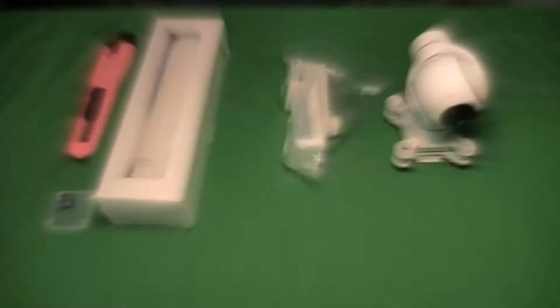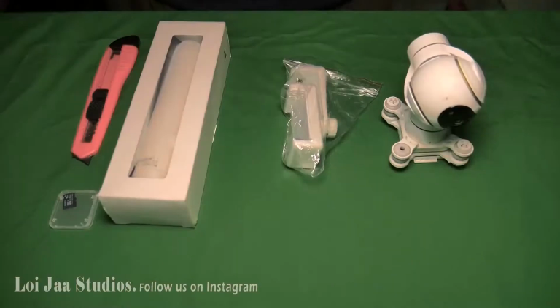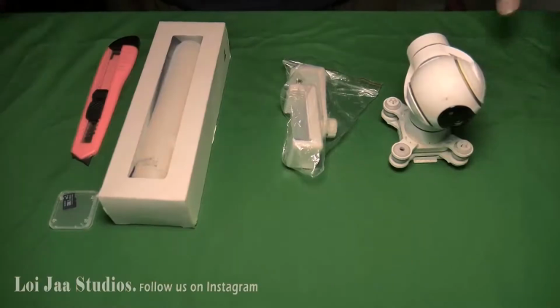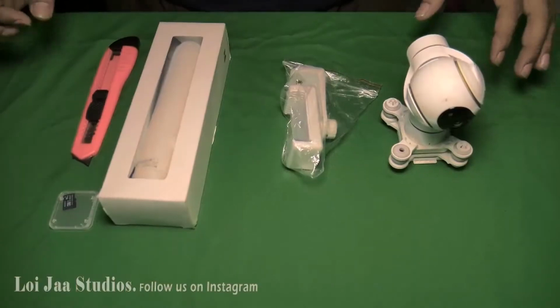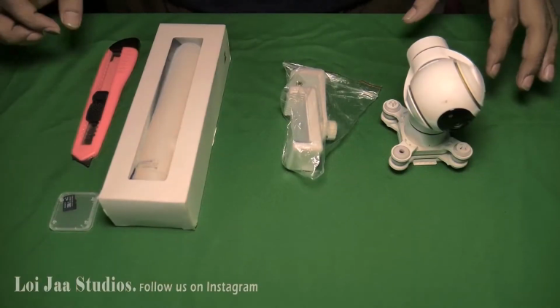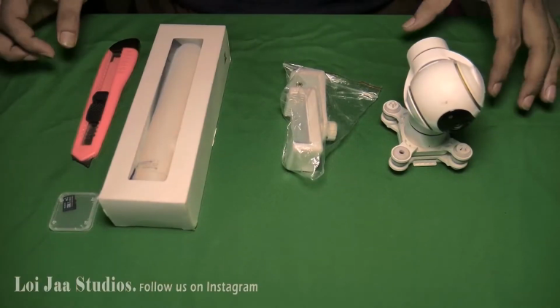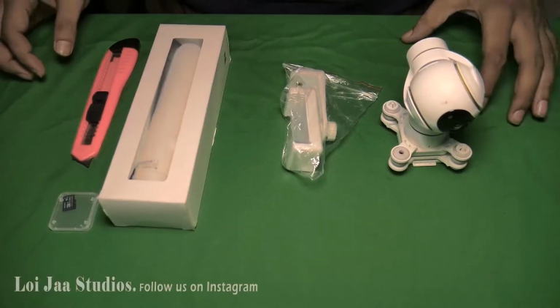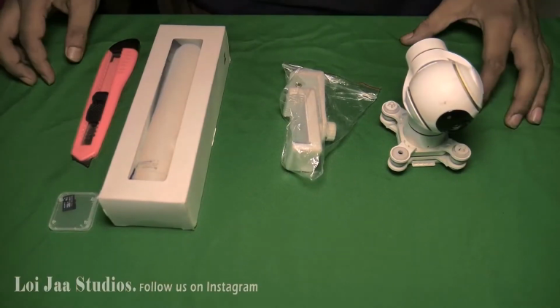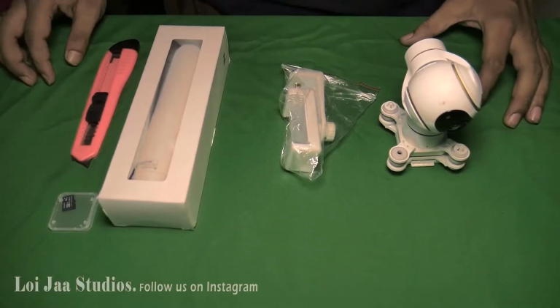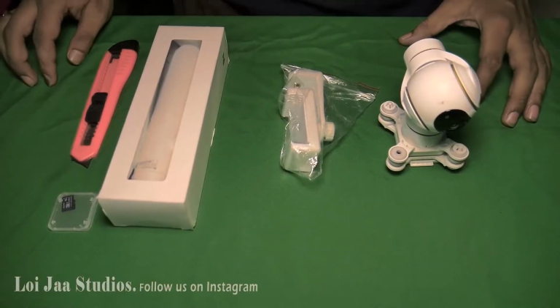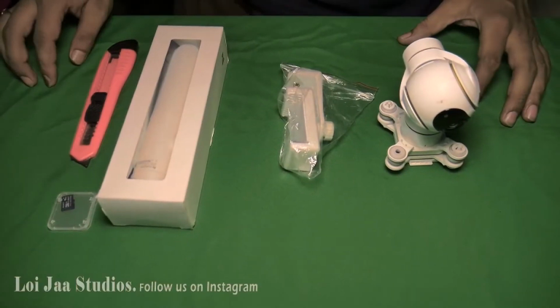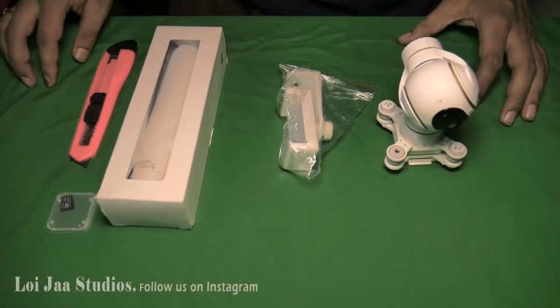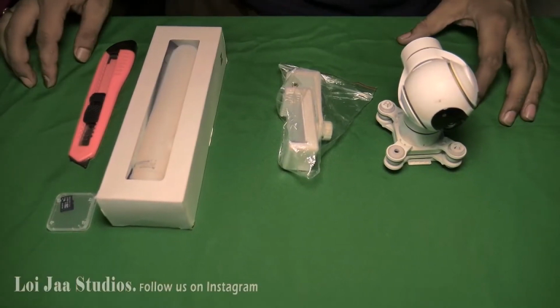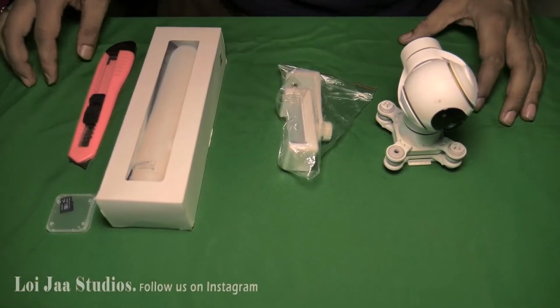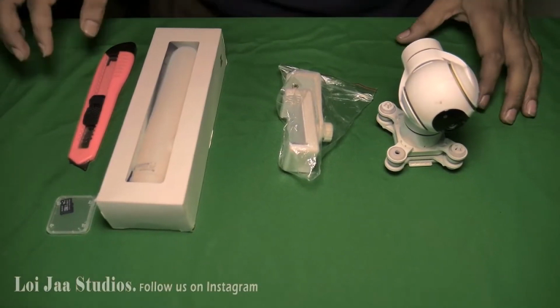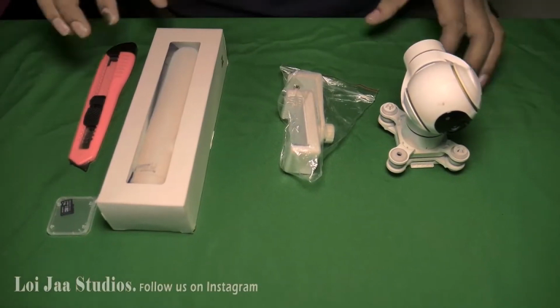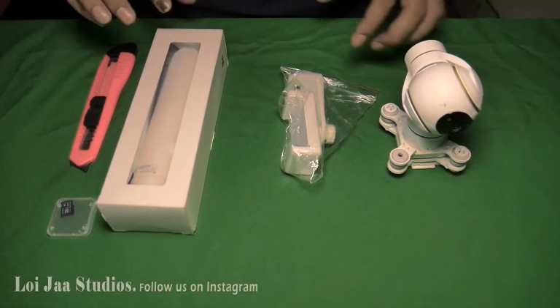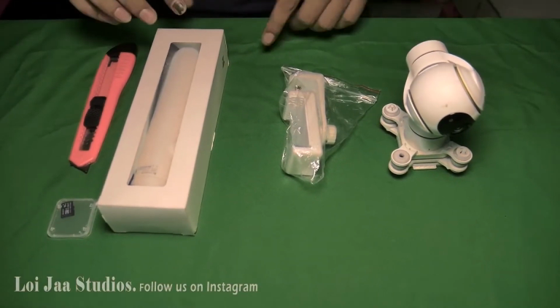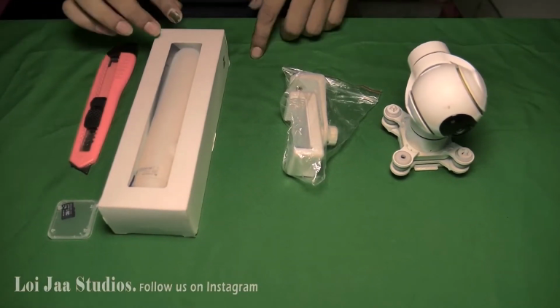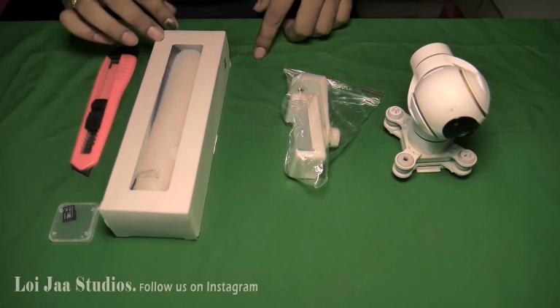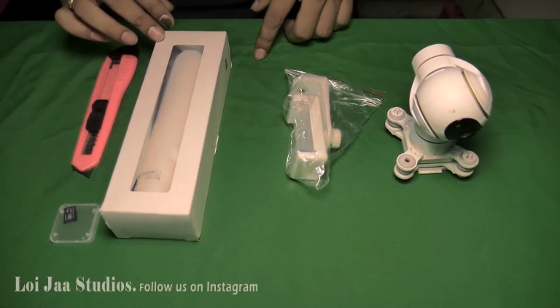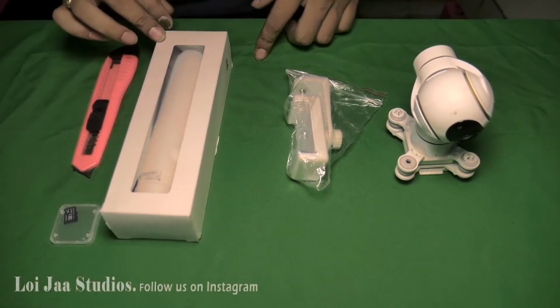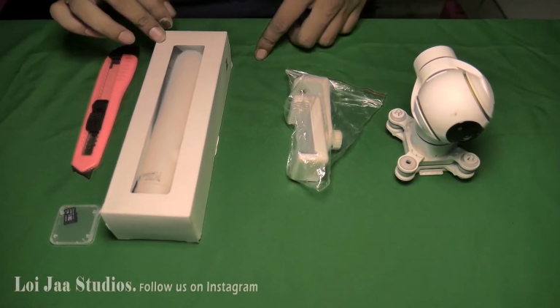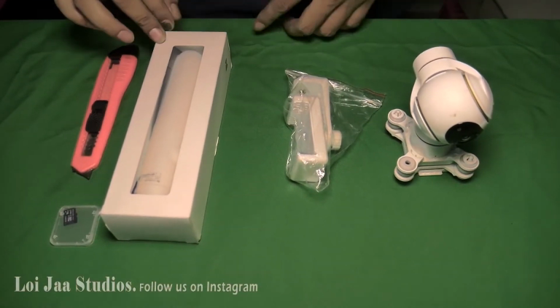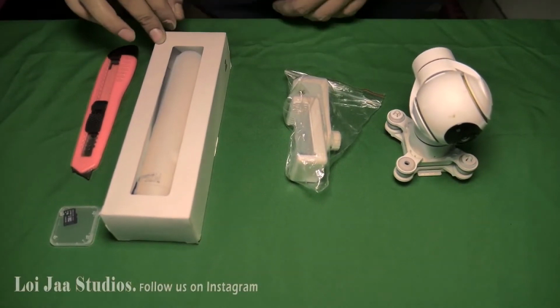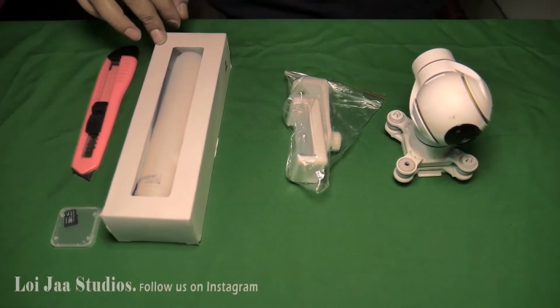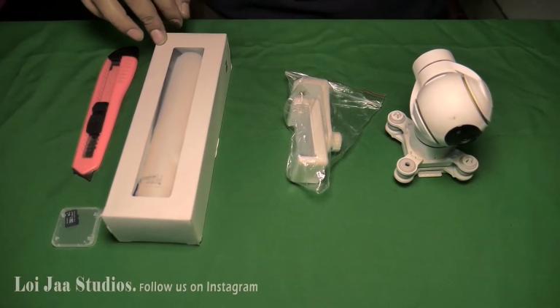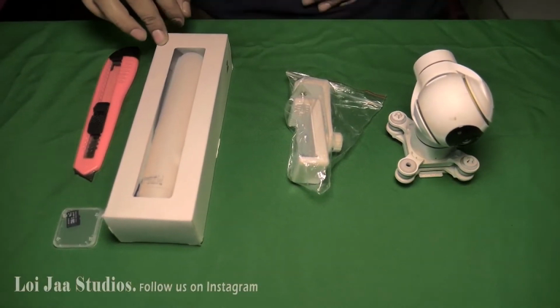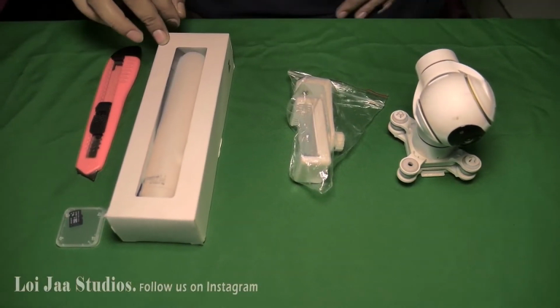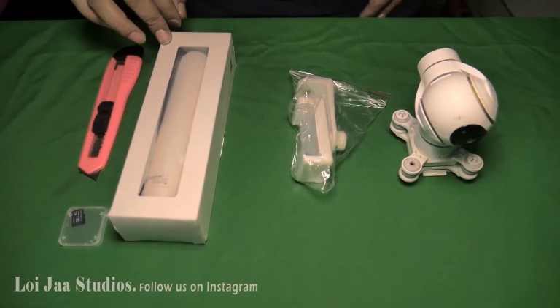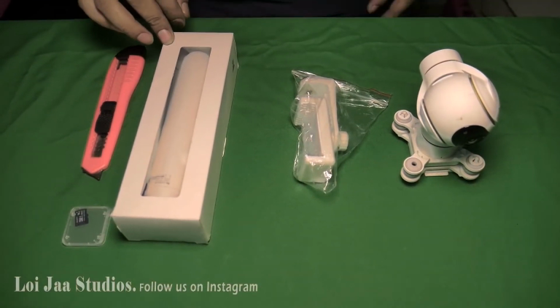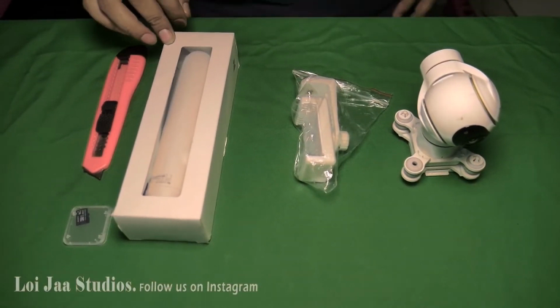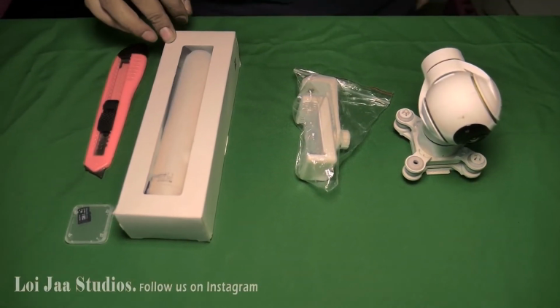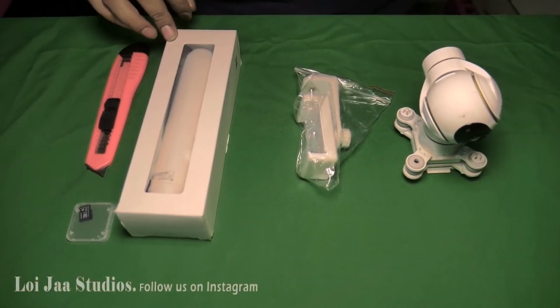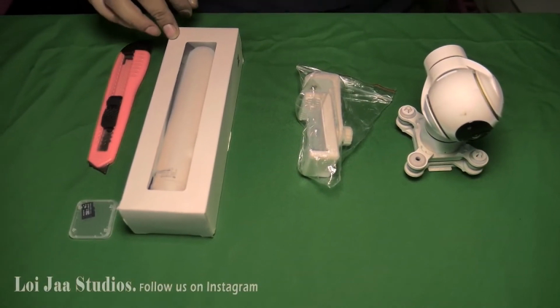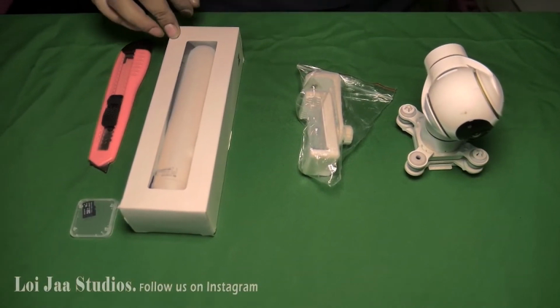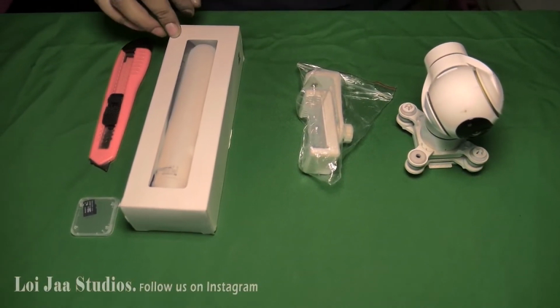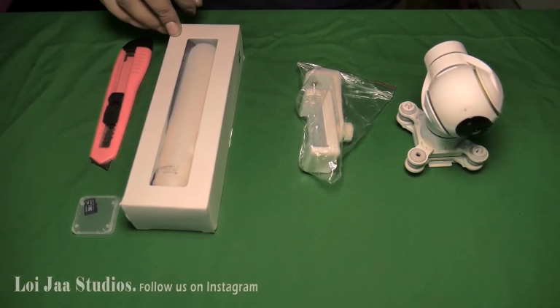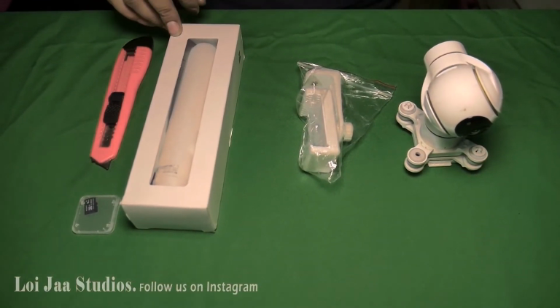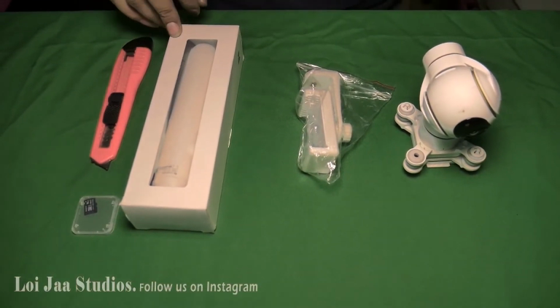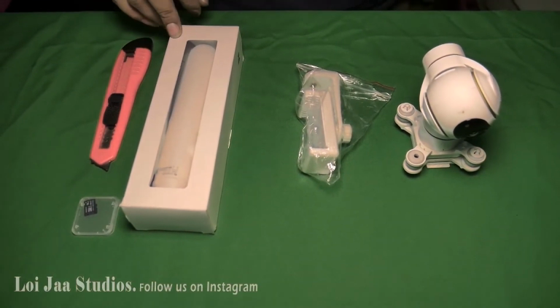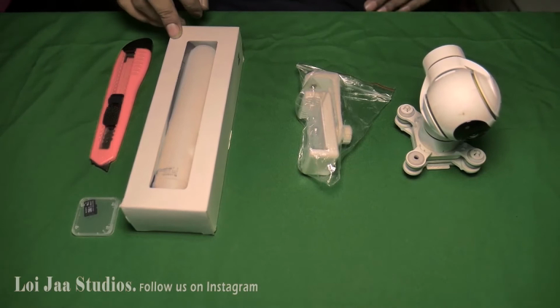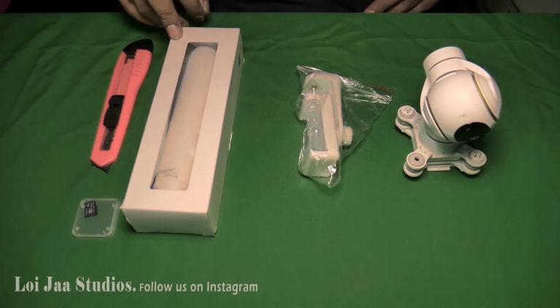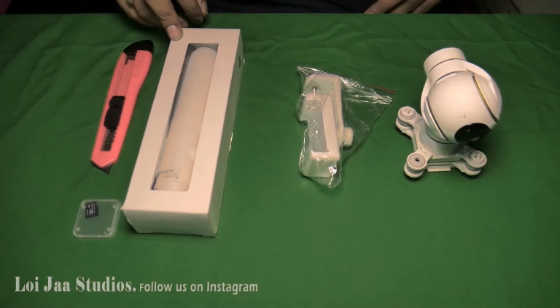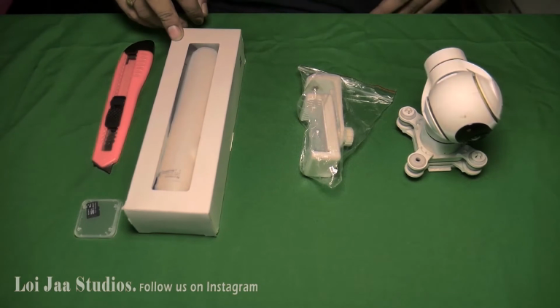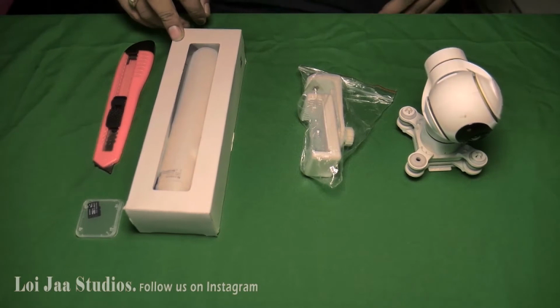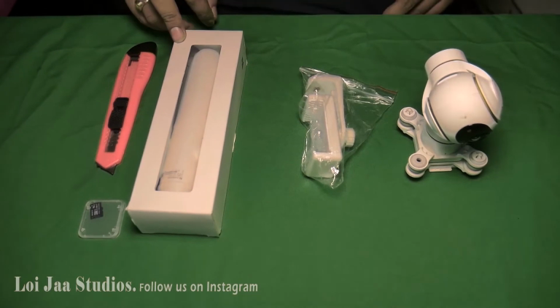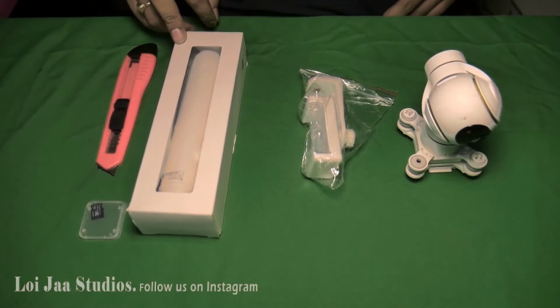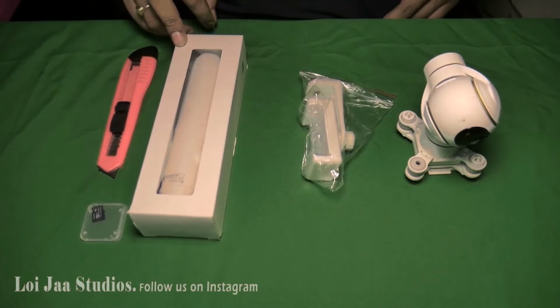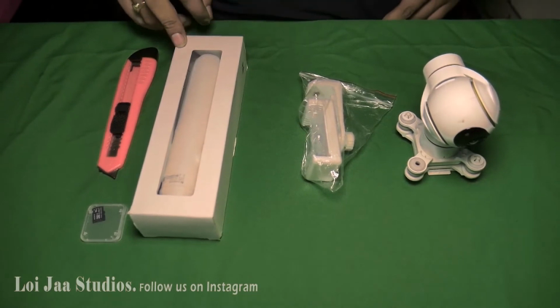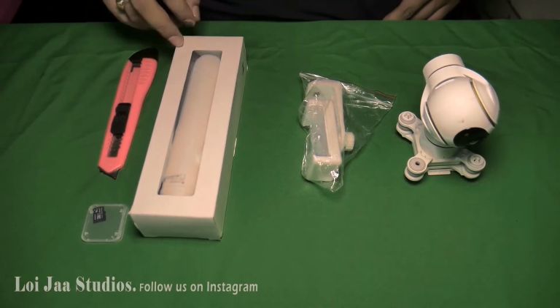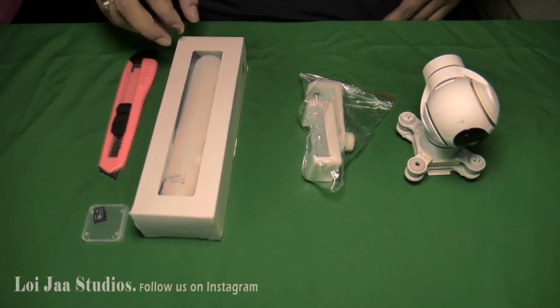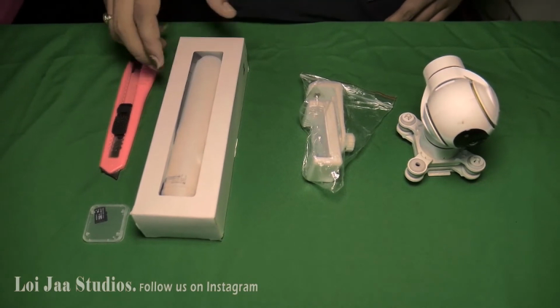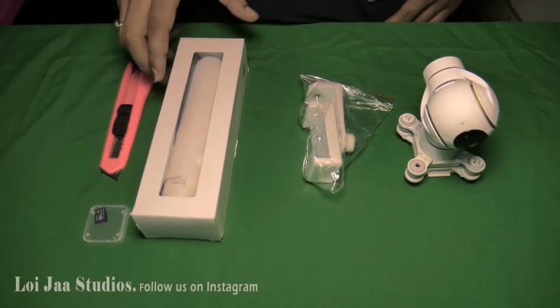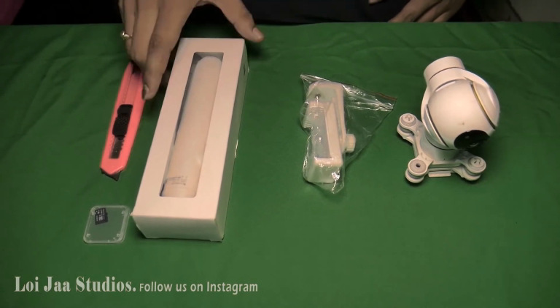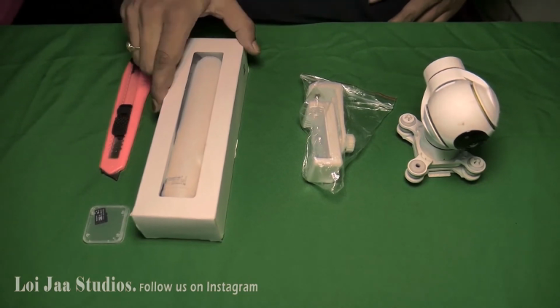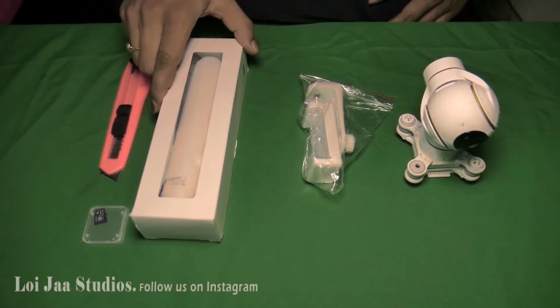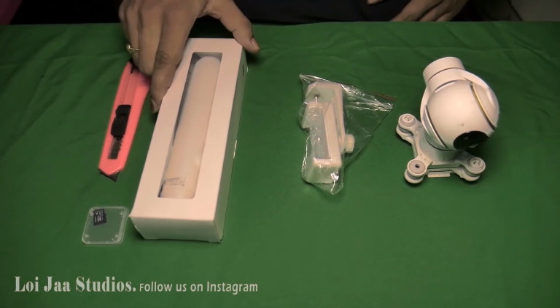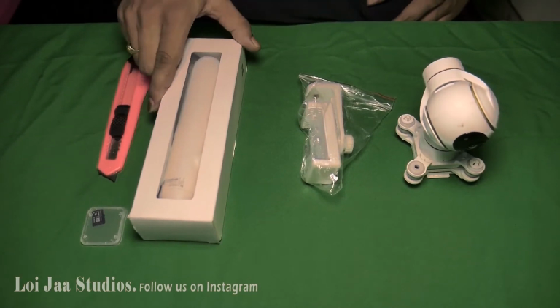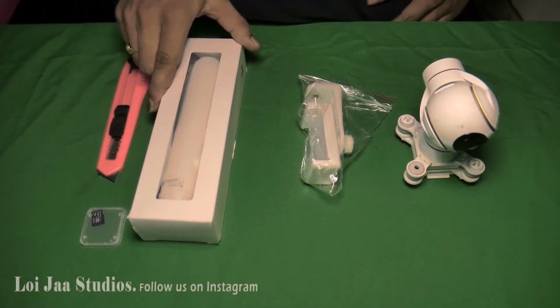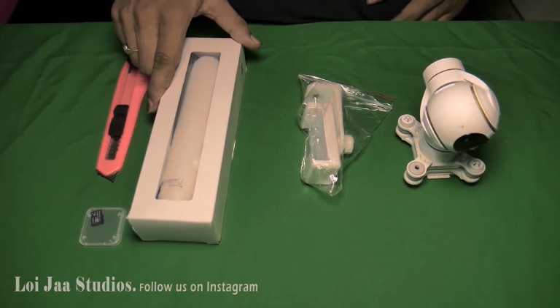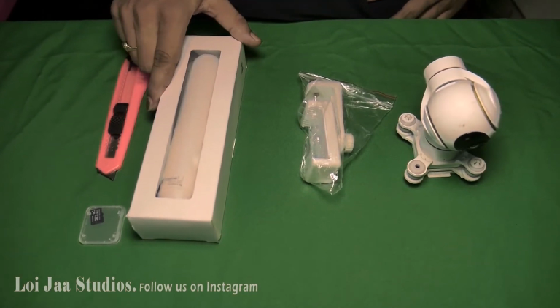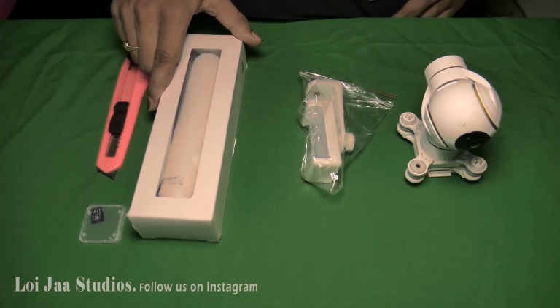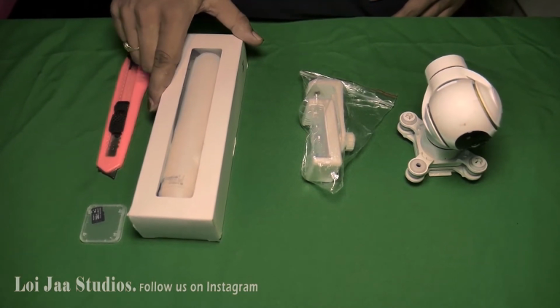Hello everyone, today I ordered a hand gimbal.